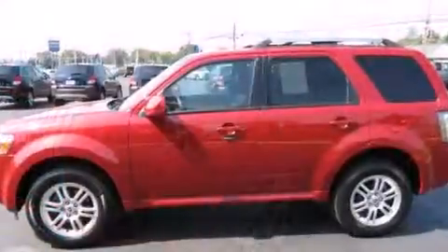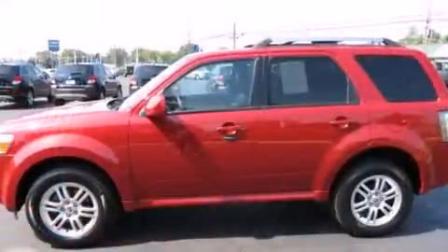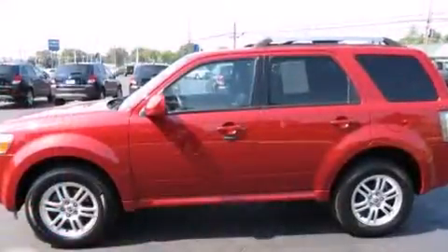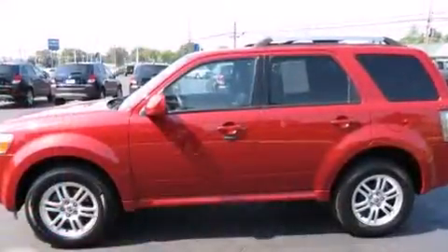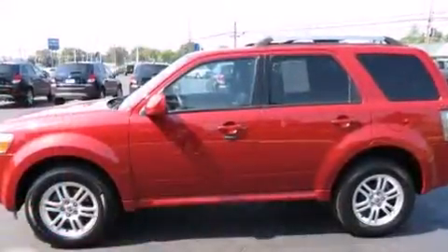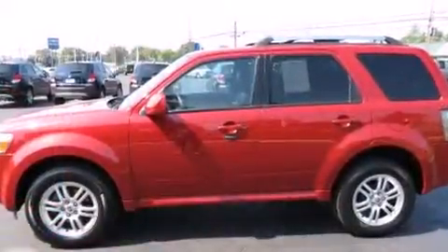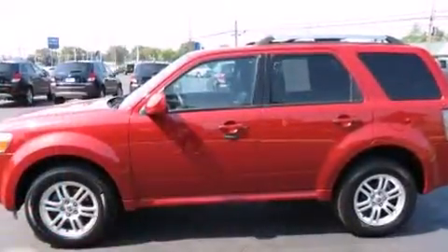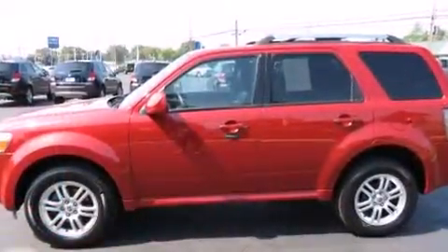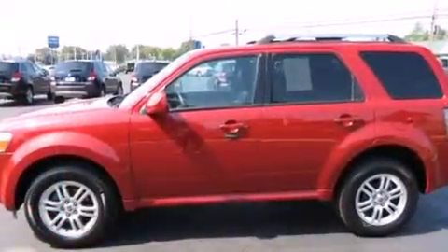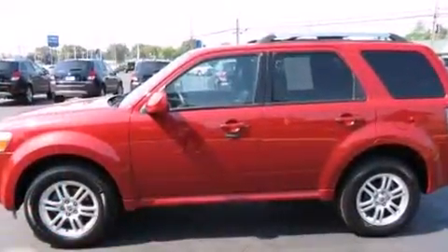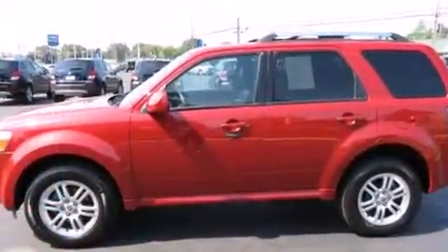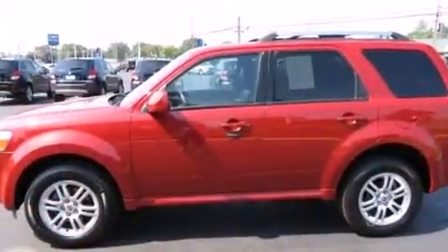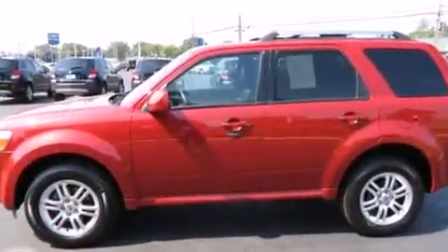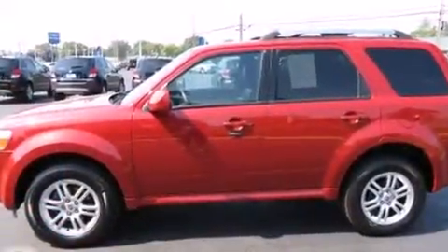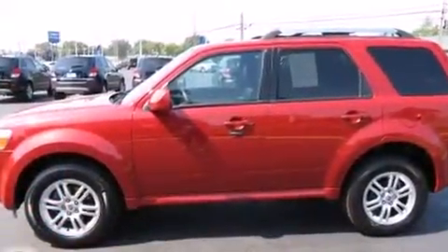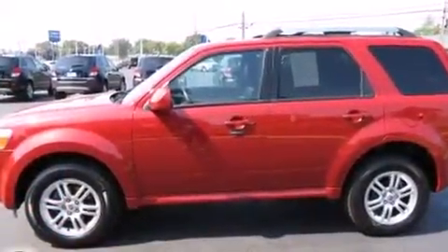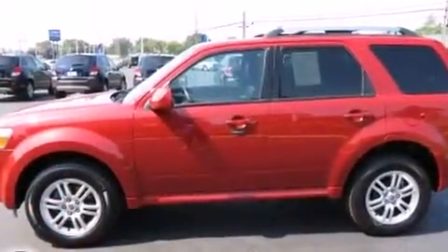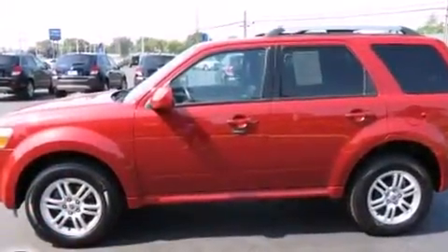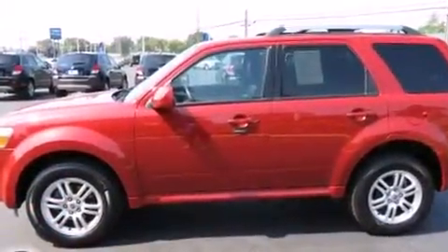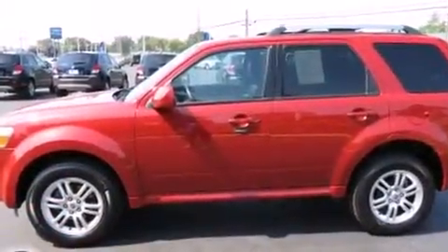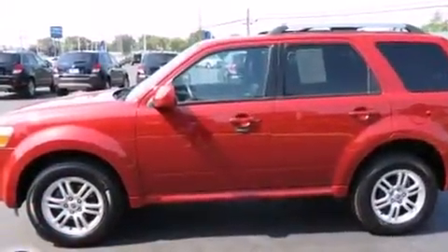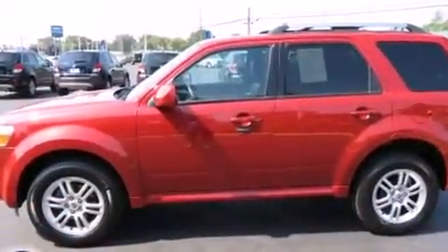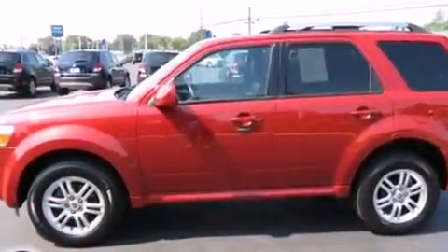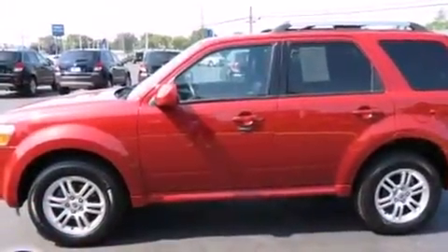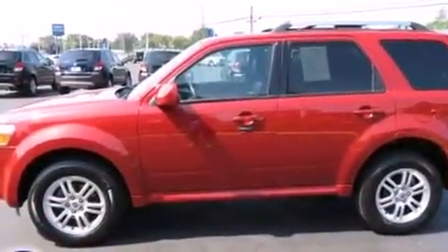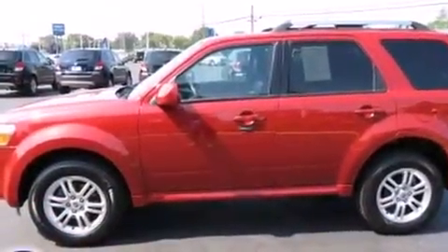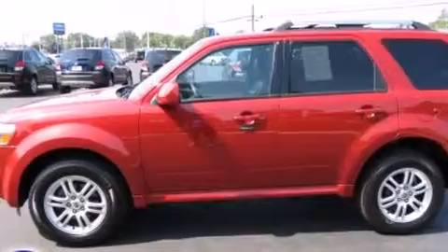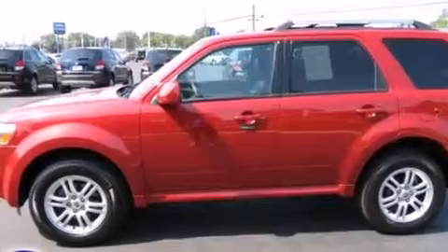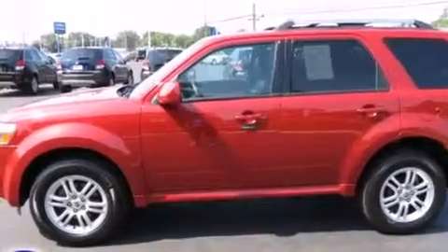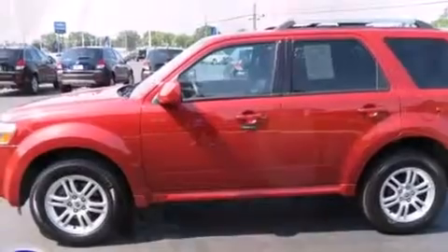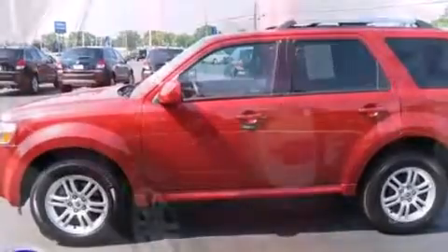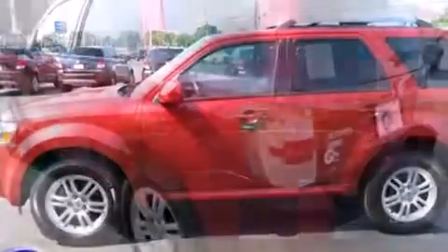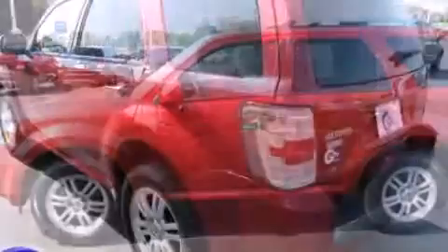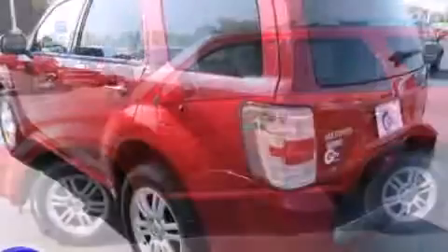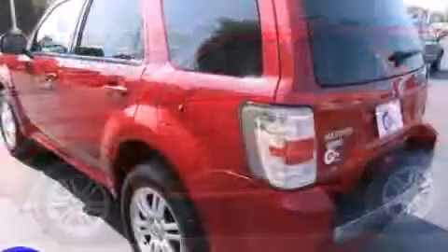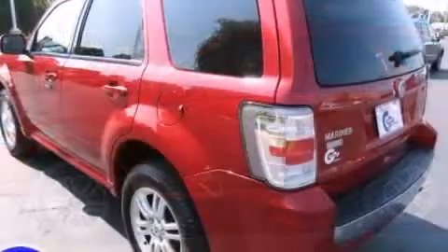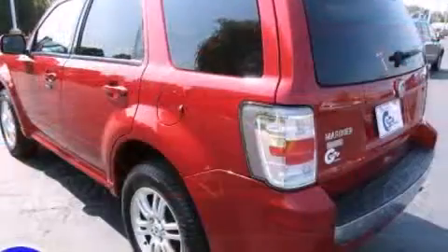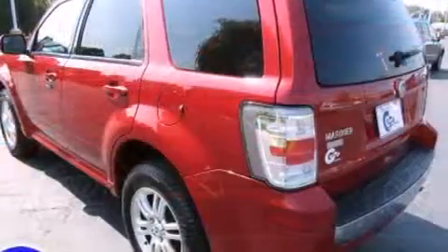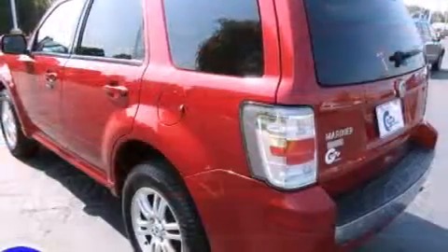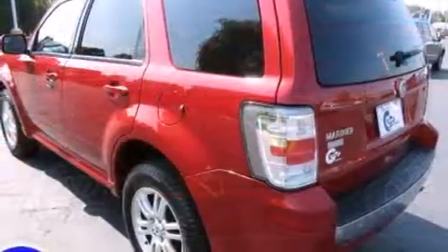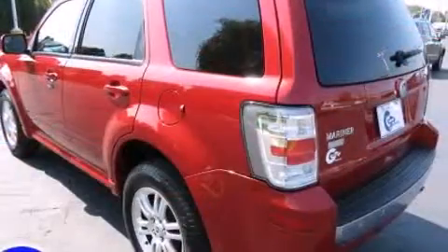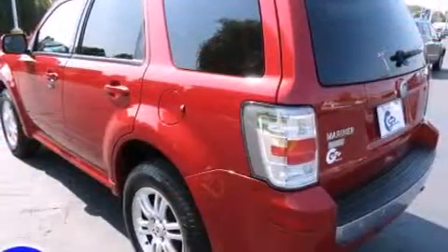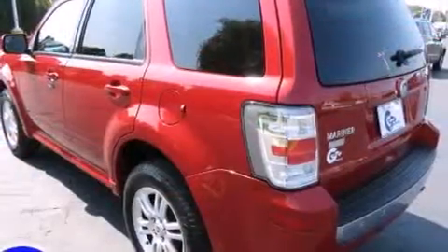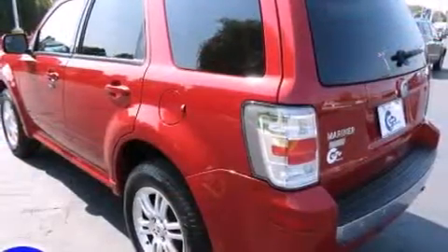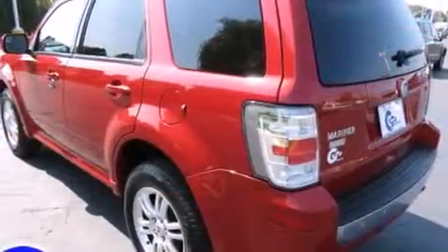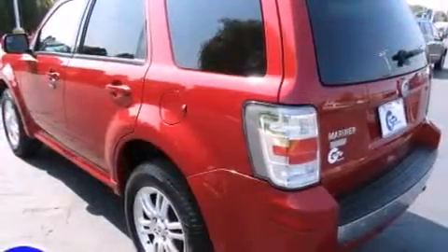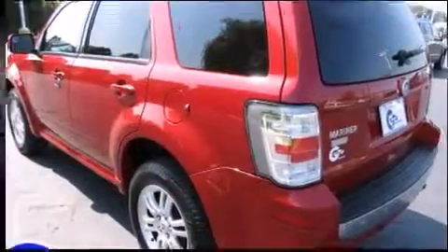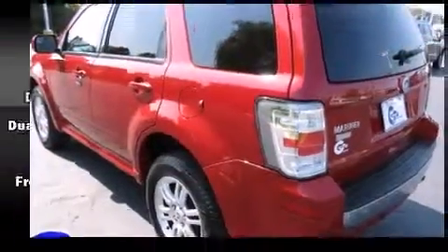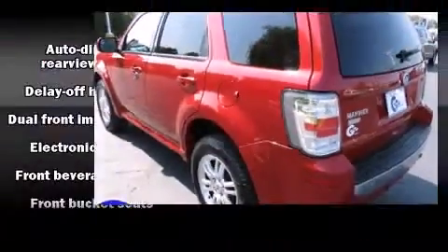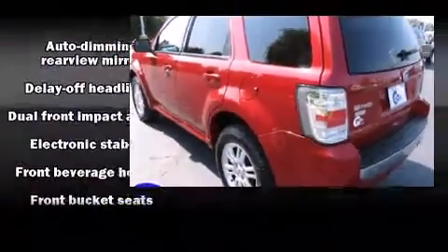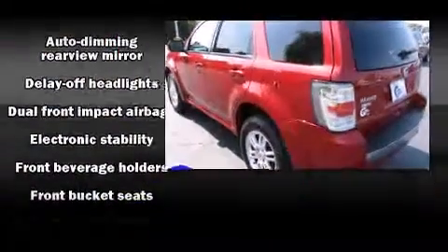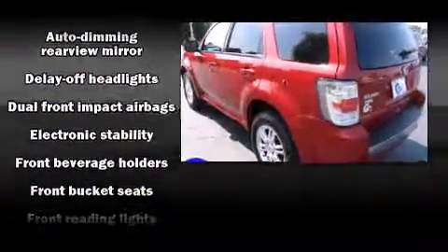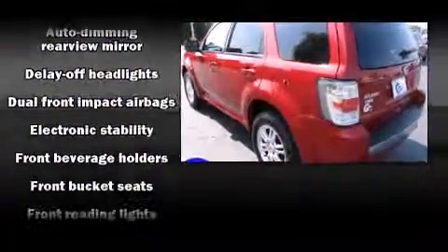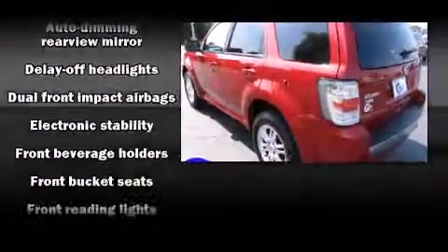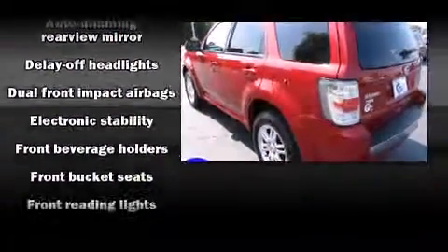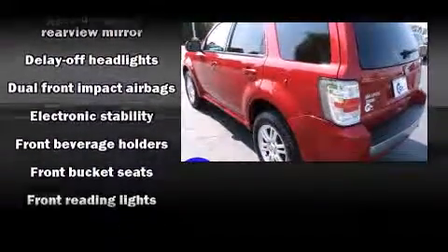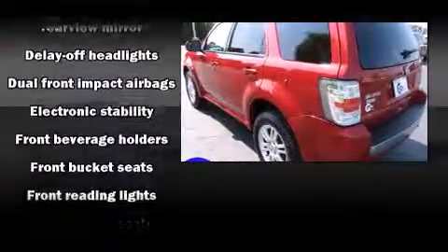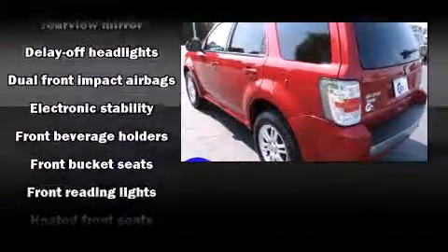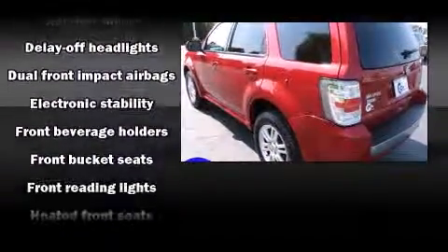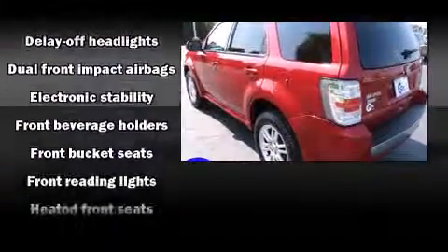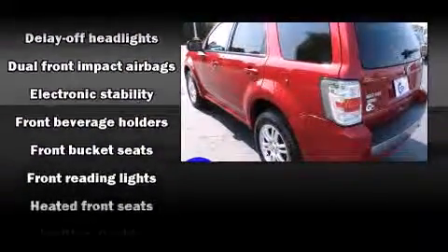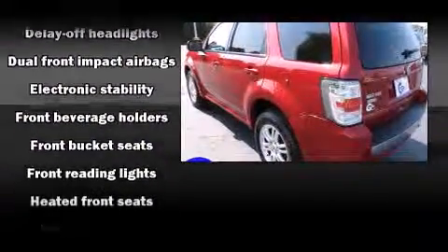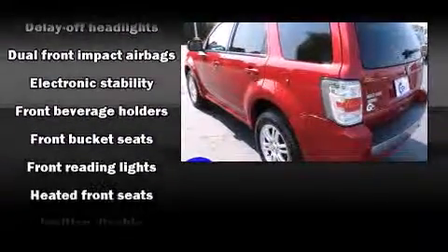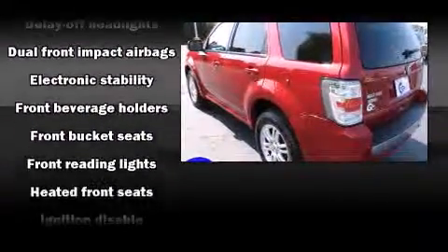It features four-wheel drive capabilities, a durable automatic transmission, and a 2.5-liter four-cylinder engine.